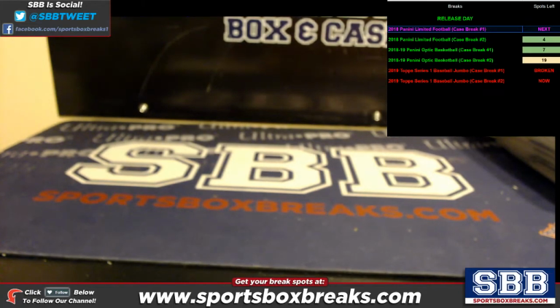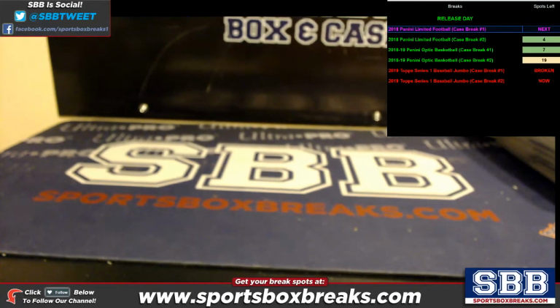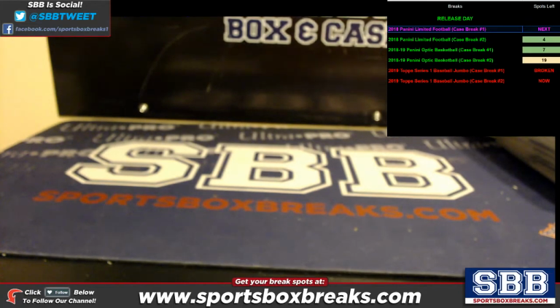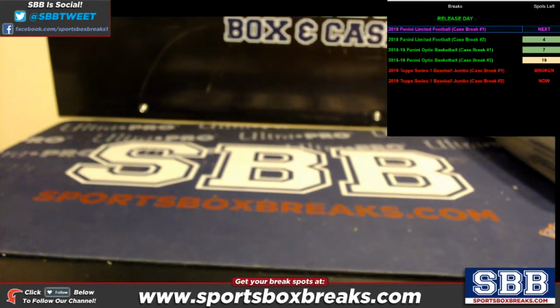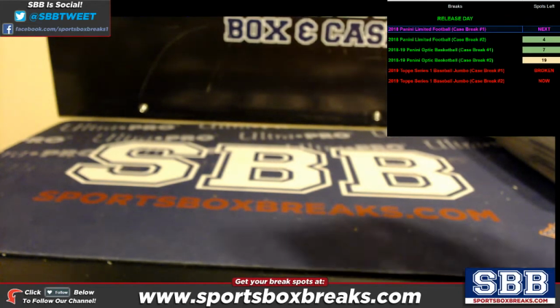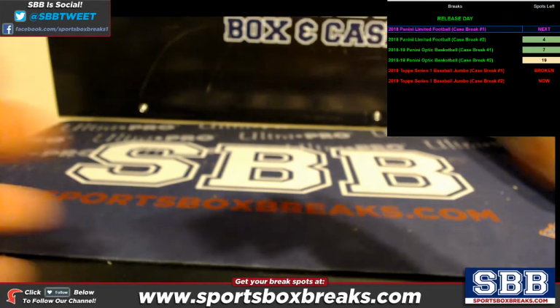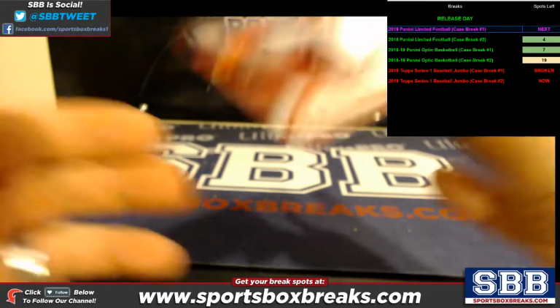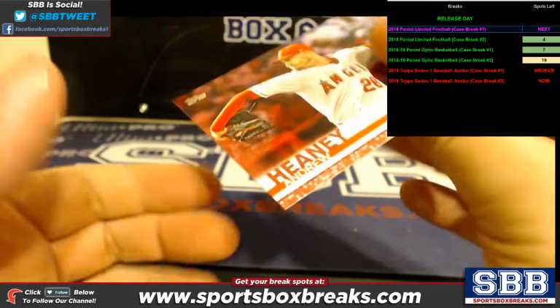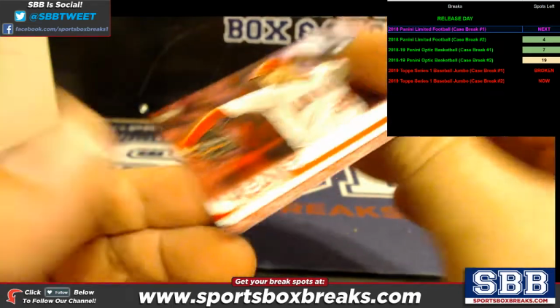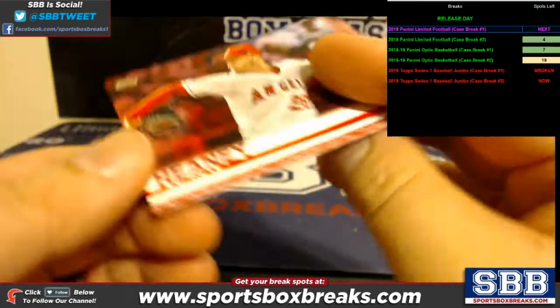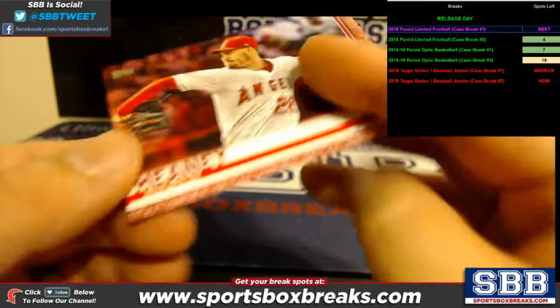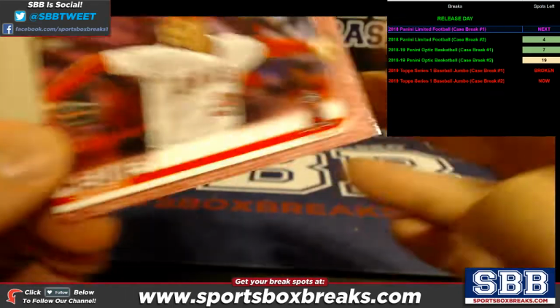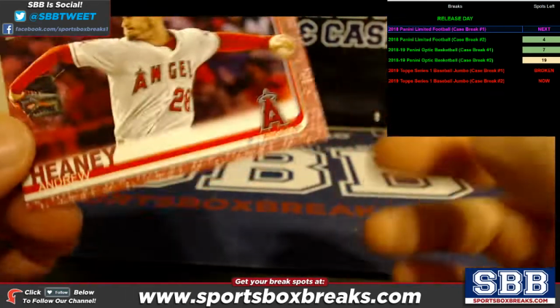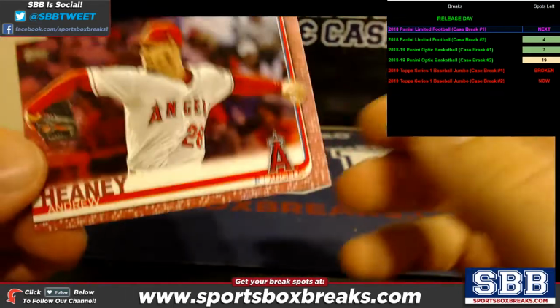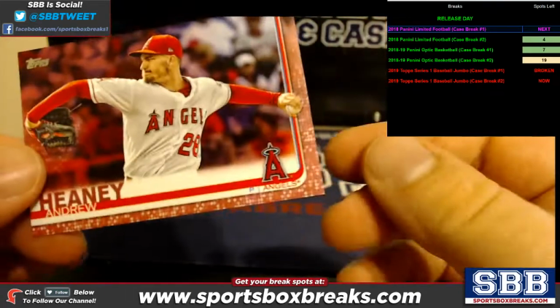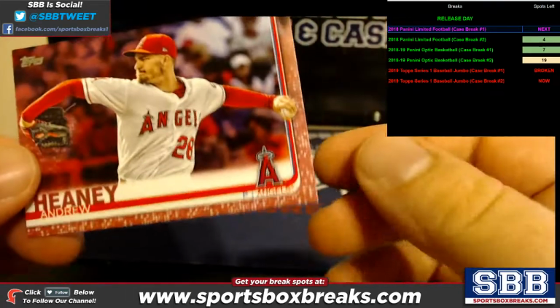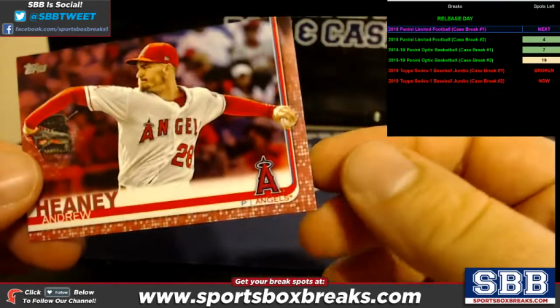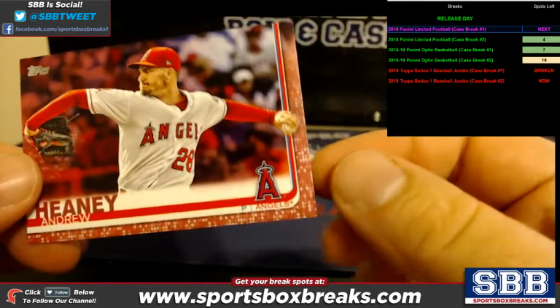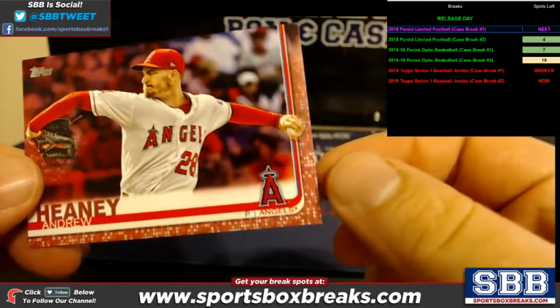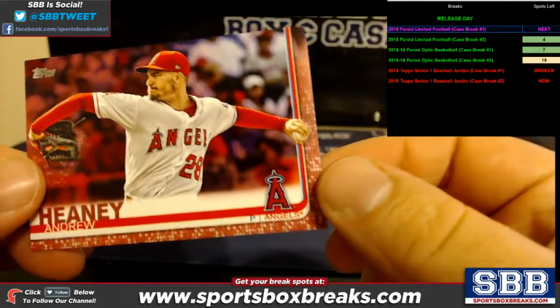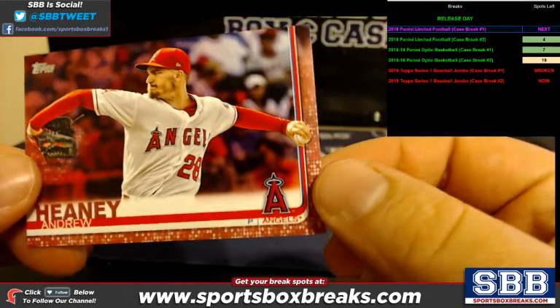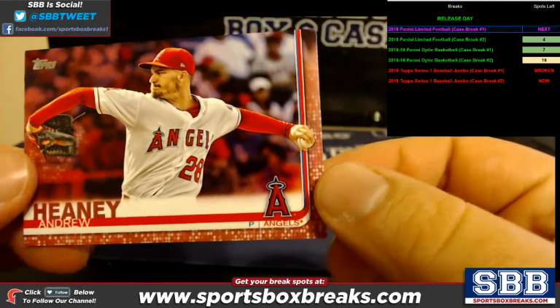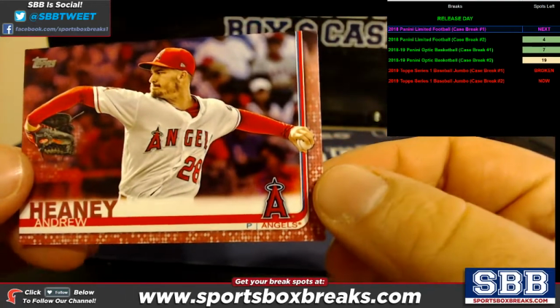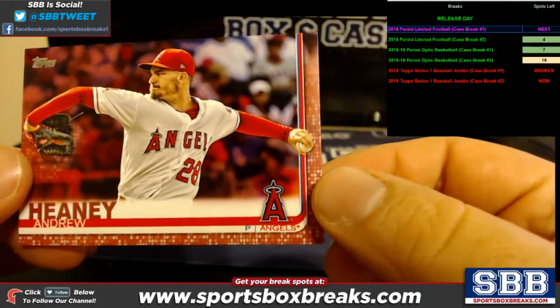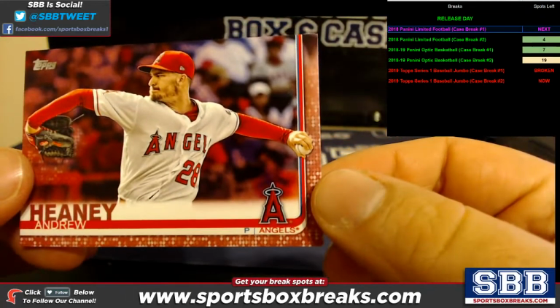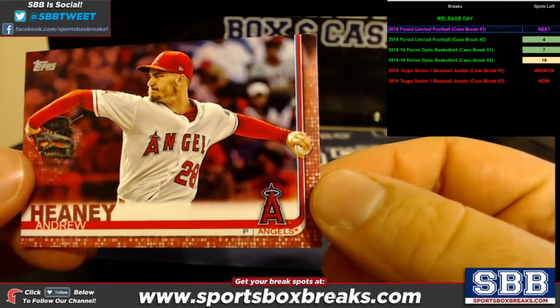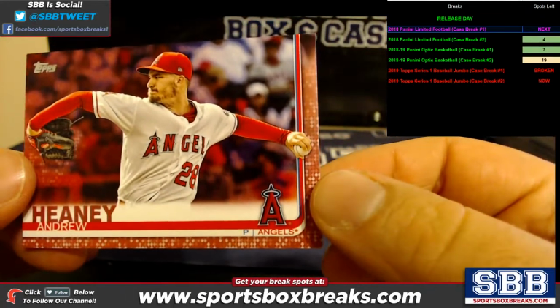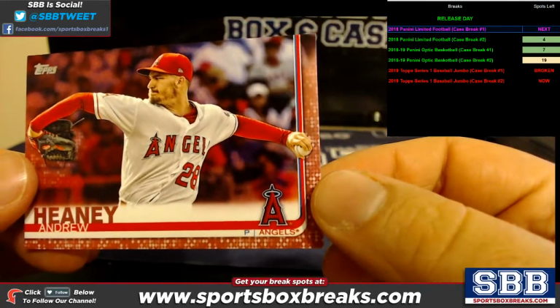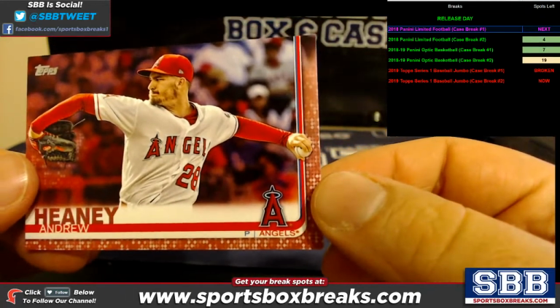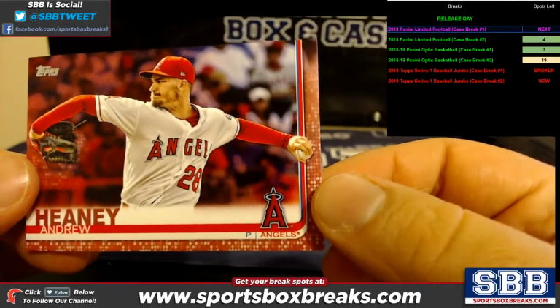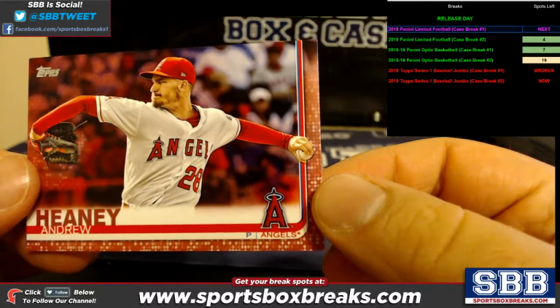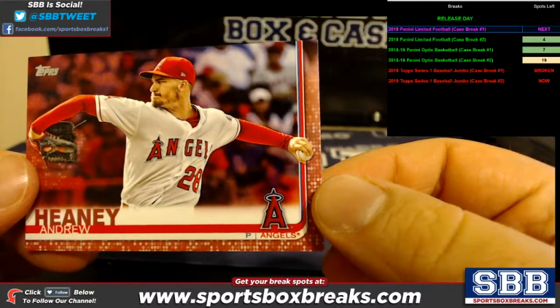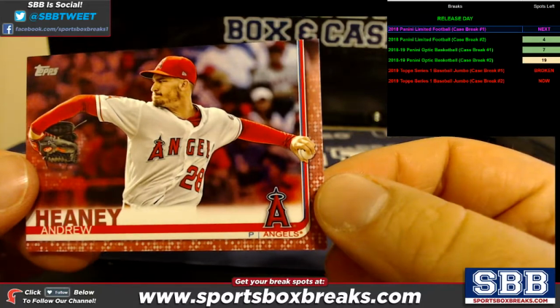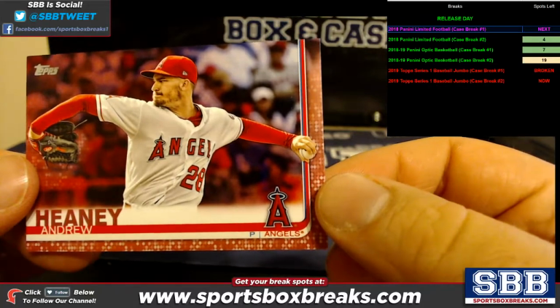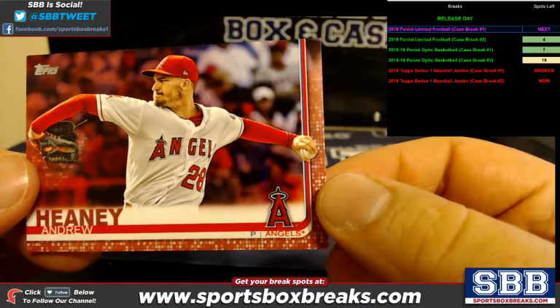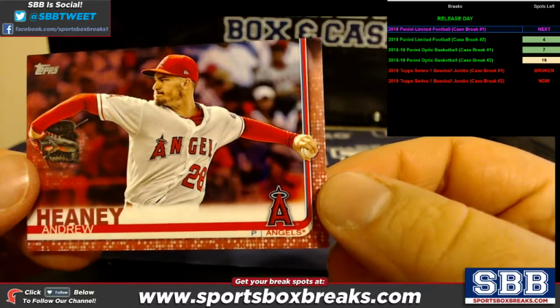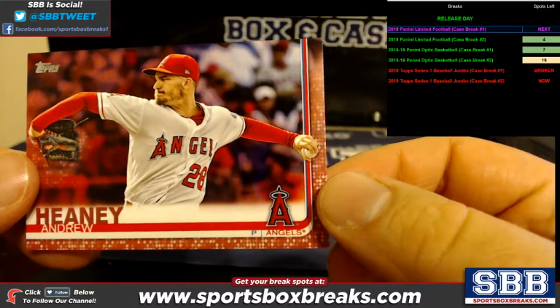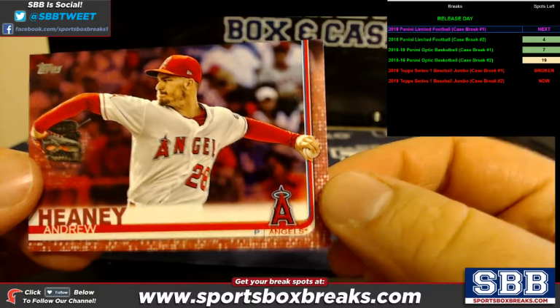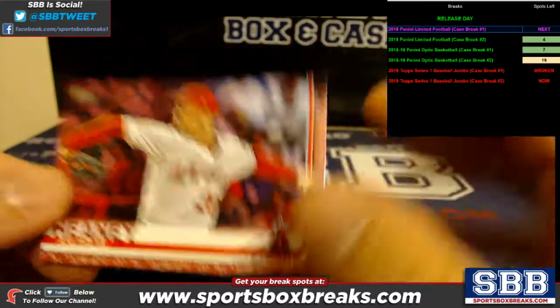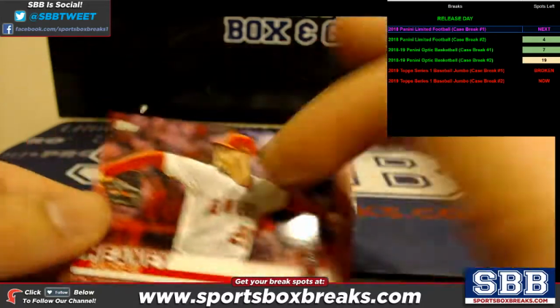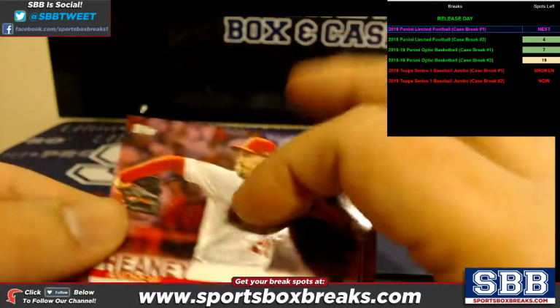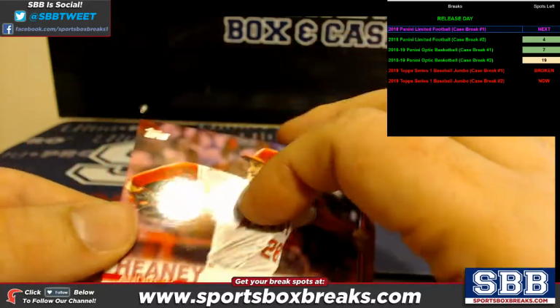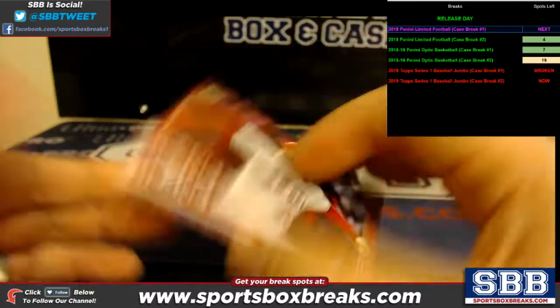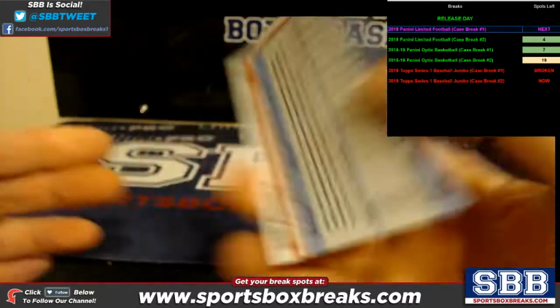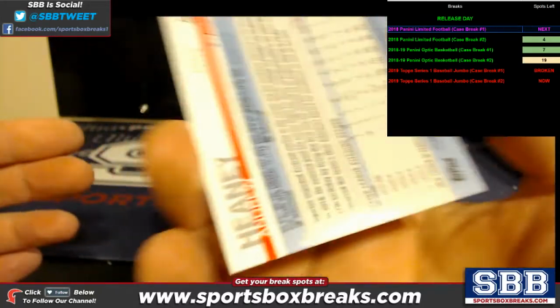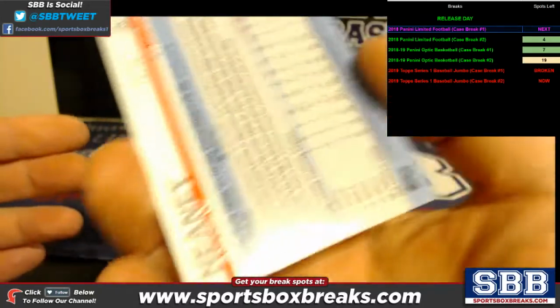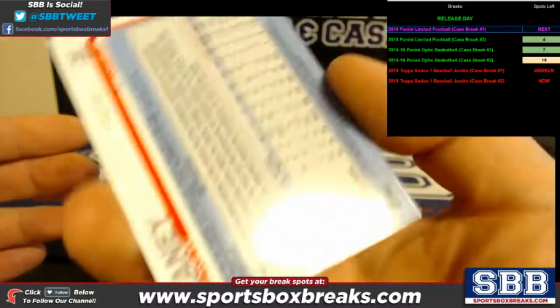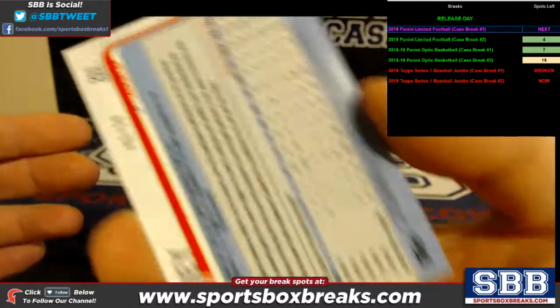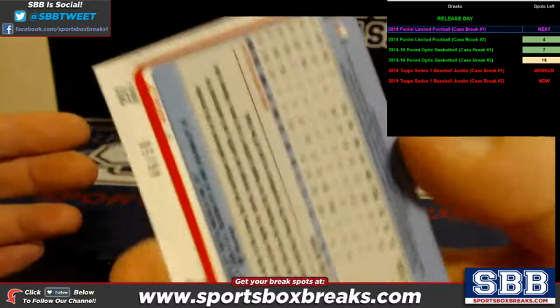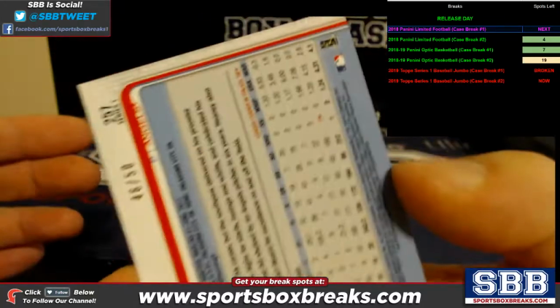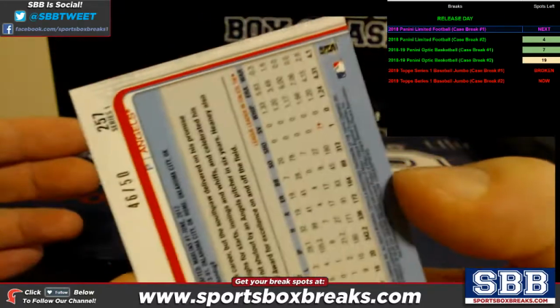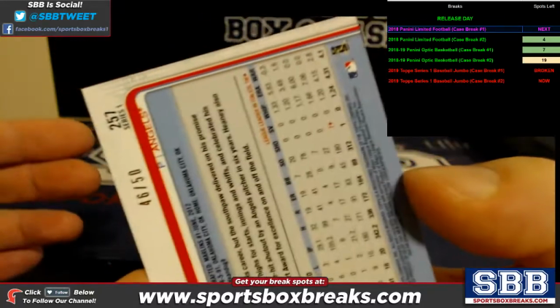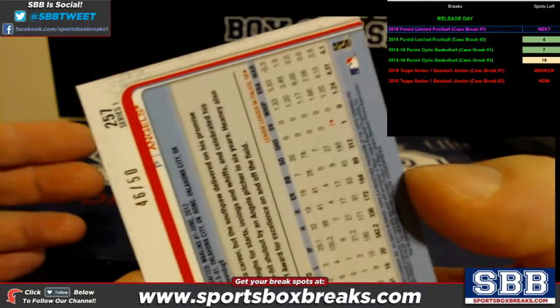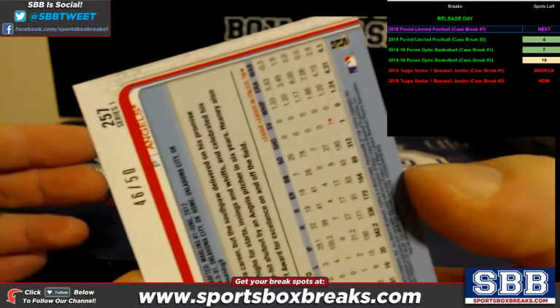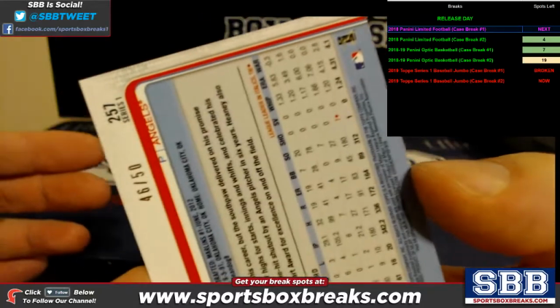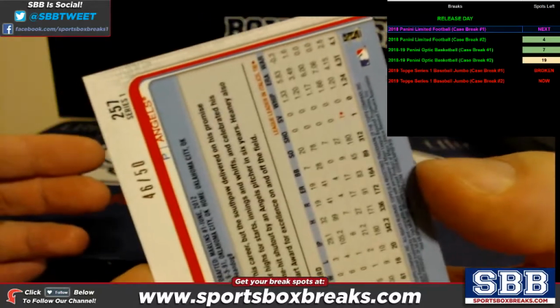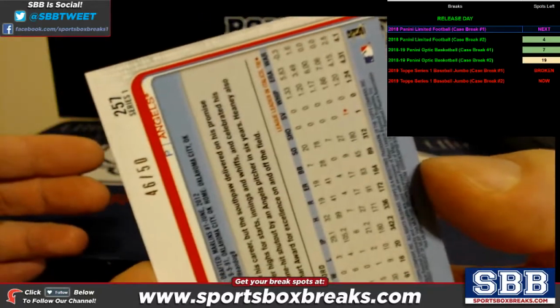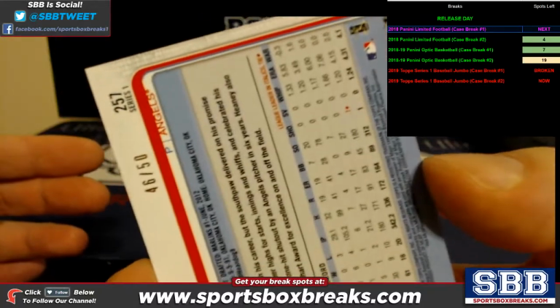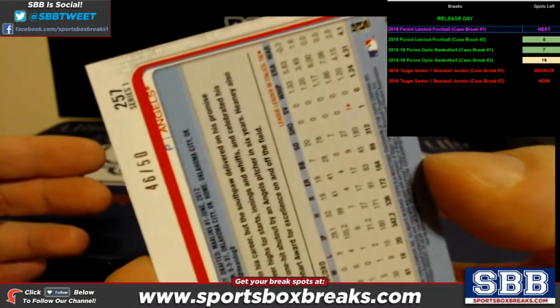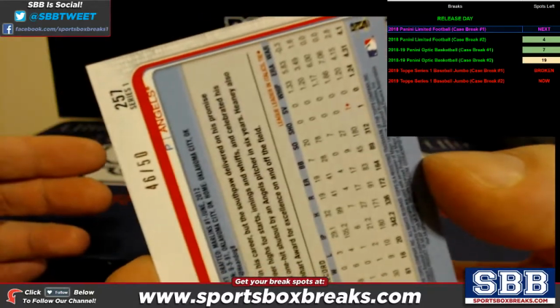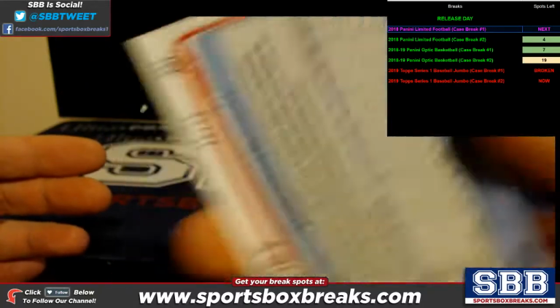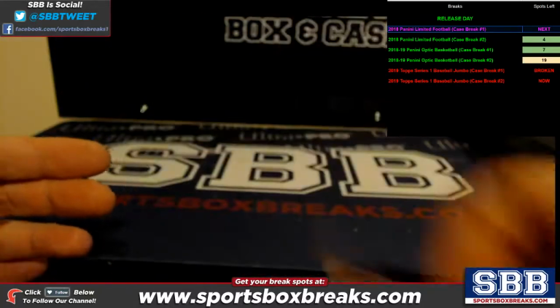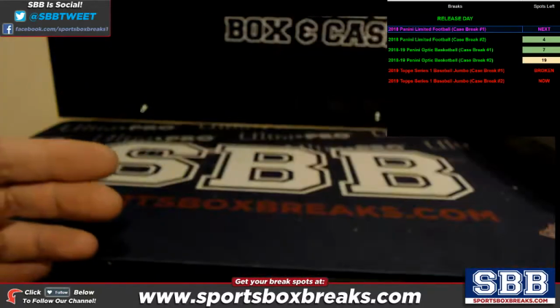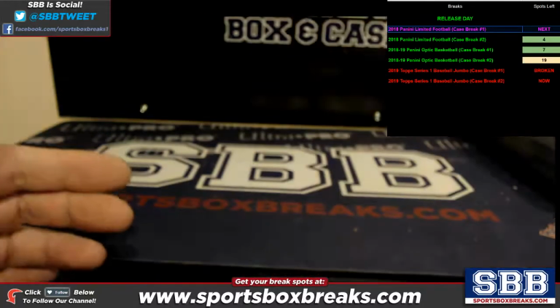Cards numbered 50 or below — we pulled this Andrew Haney red, pinkish hit and that was numbered to 50, specifically 46 out of 50.